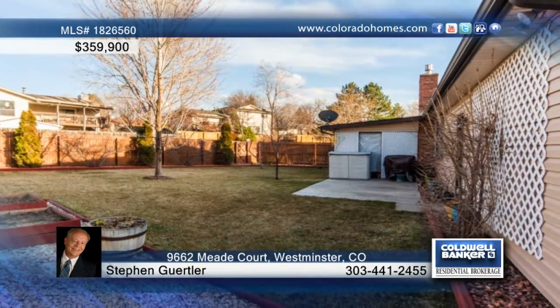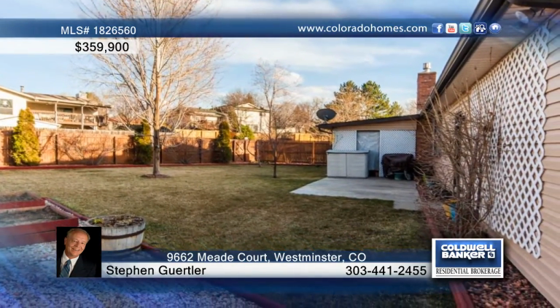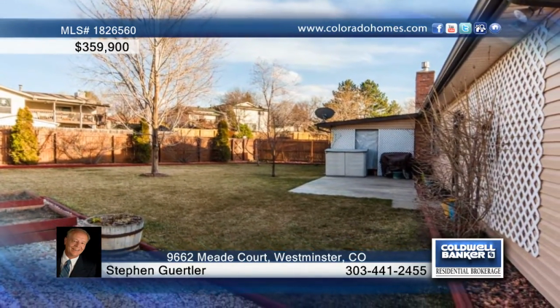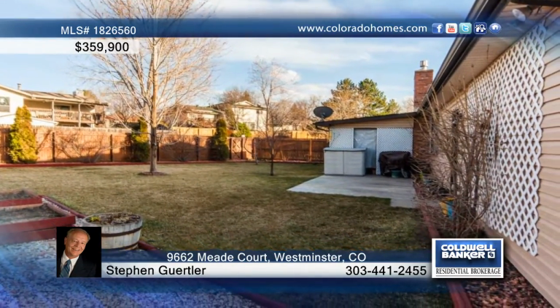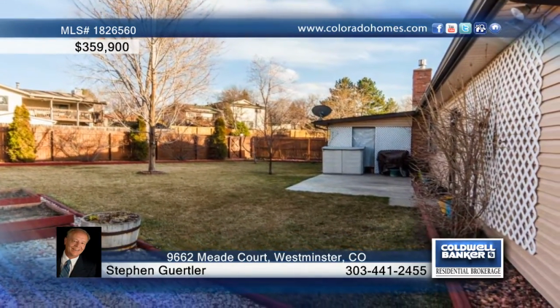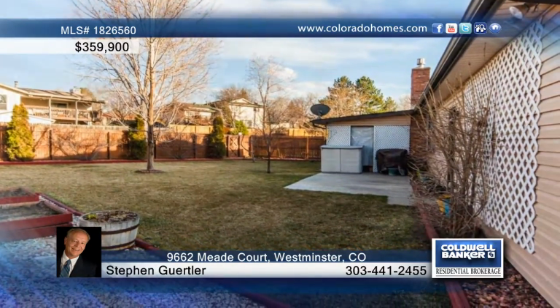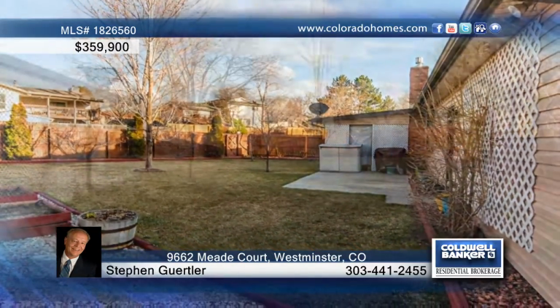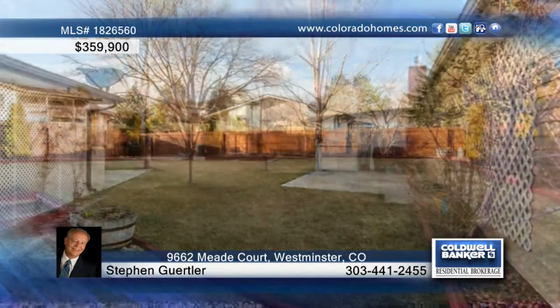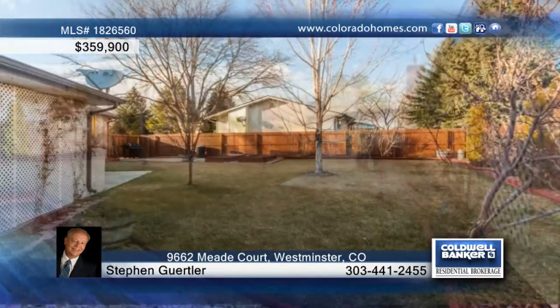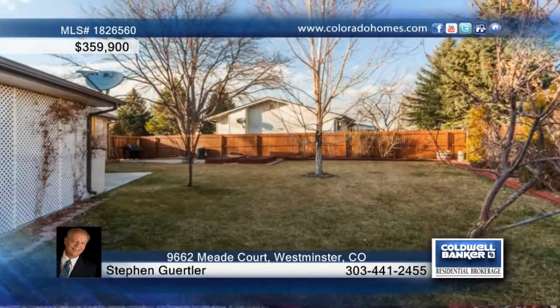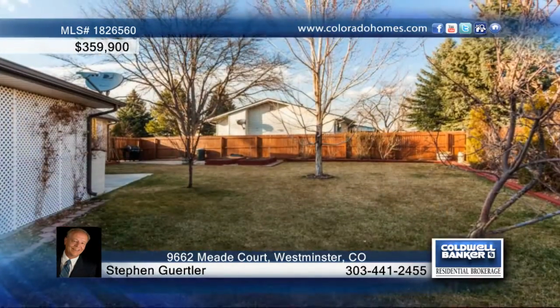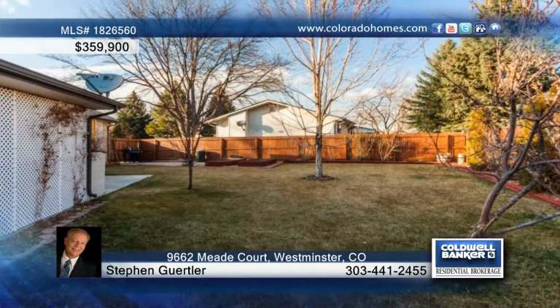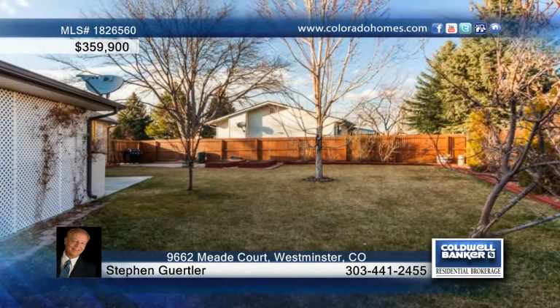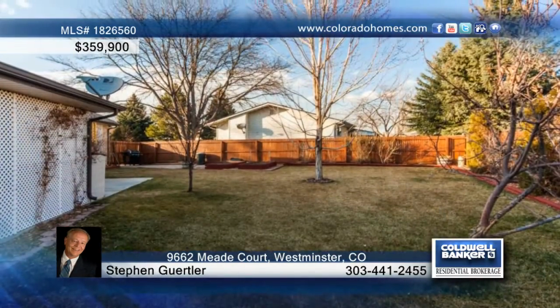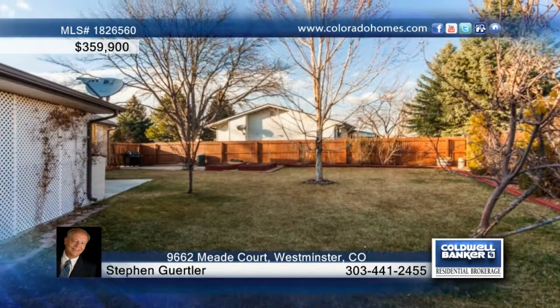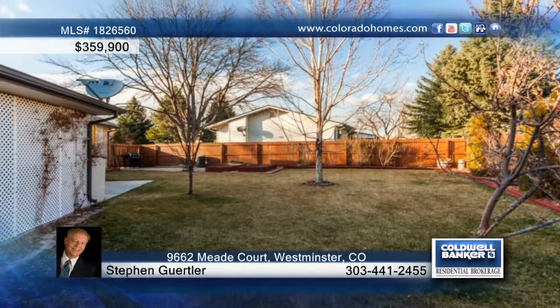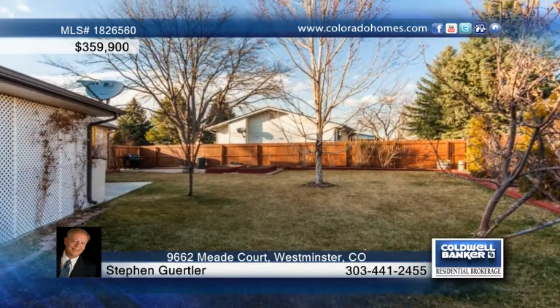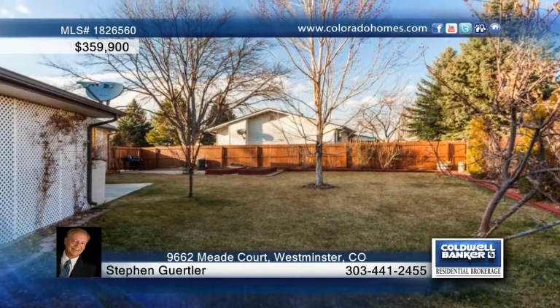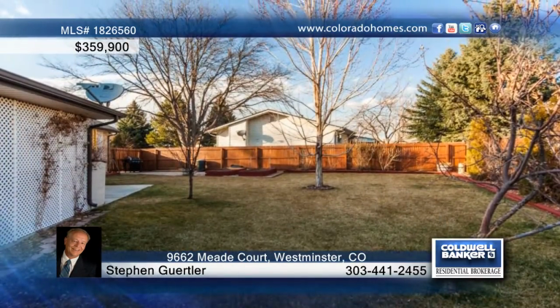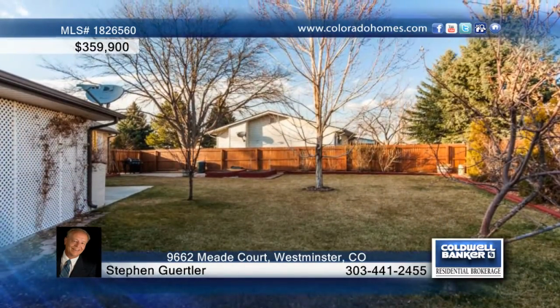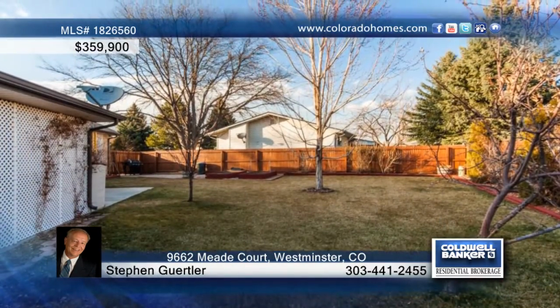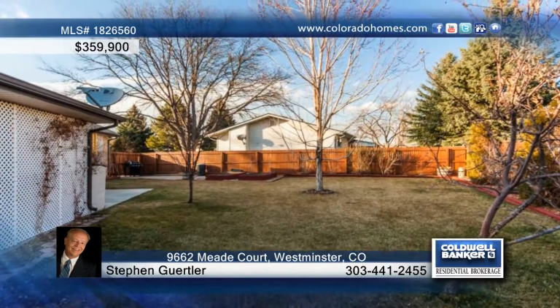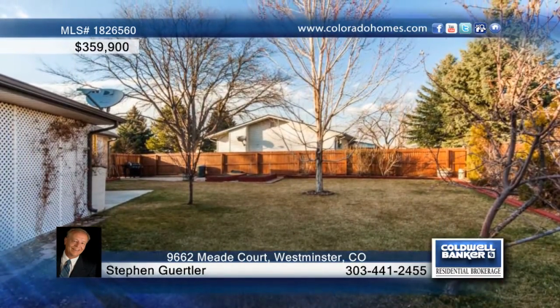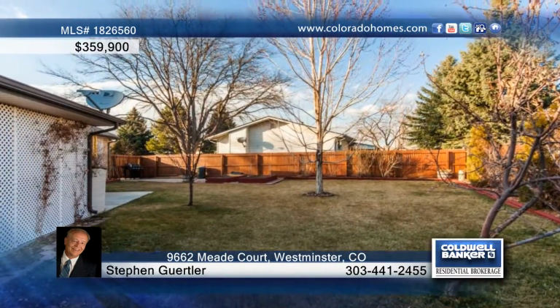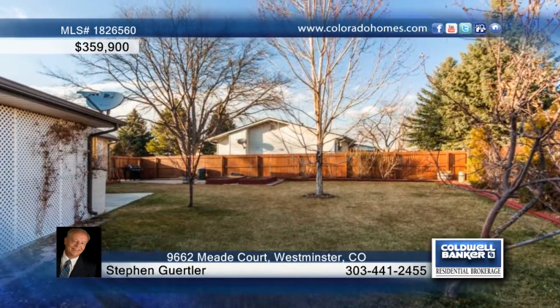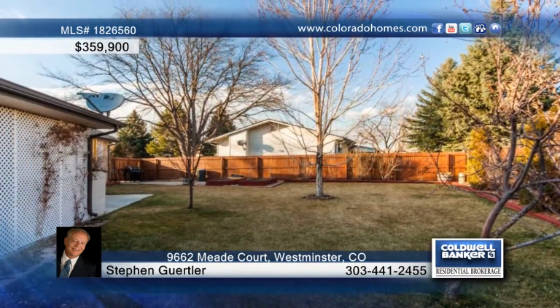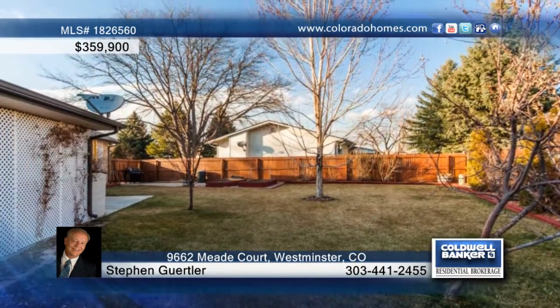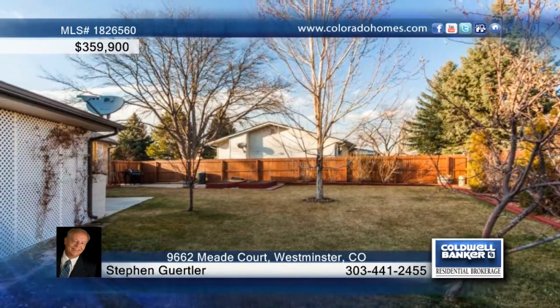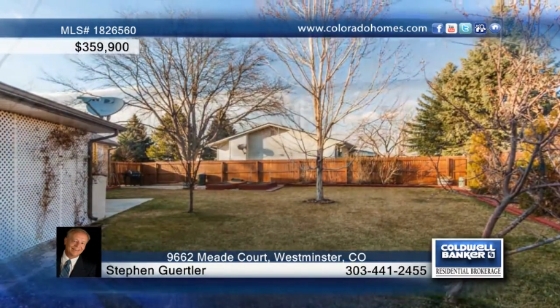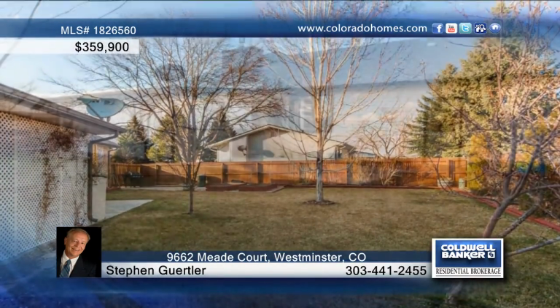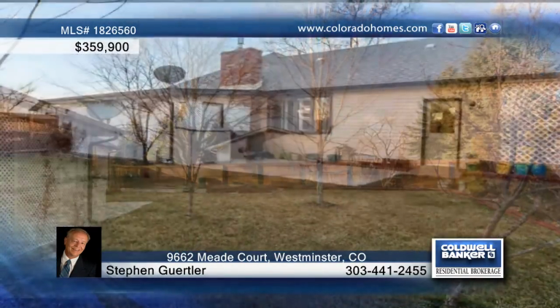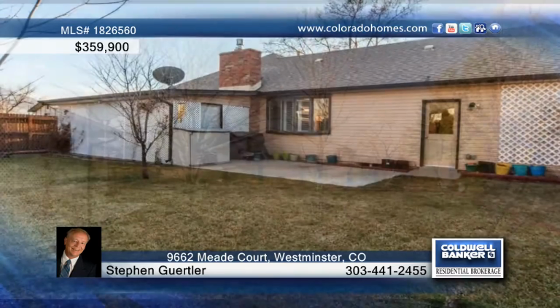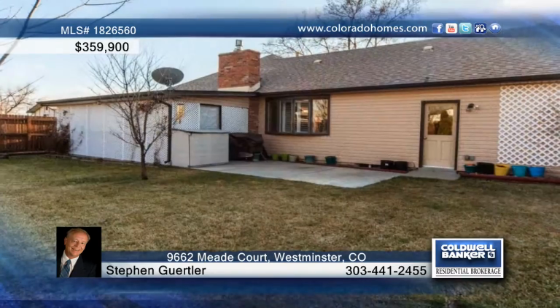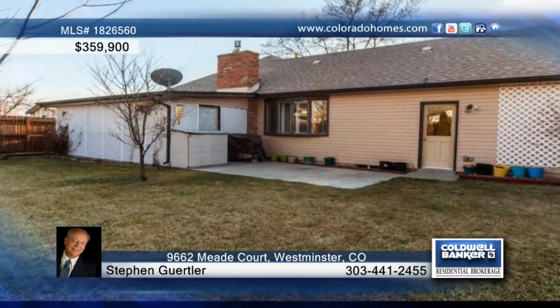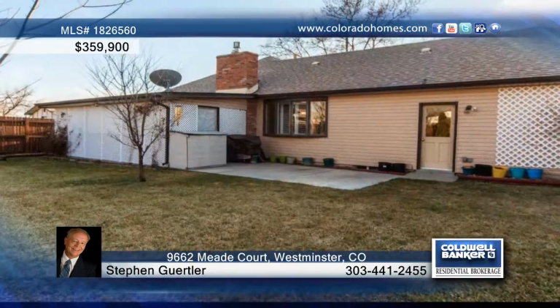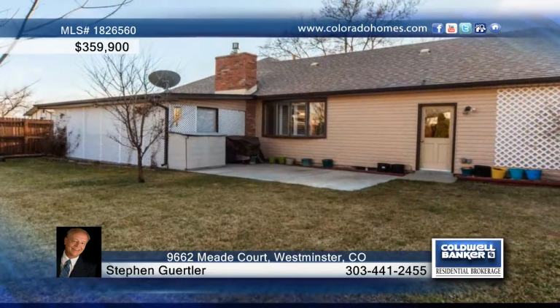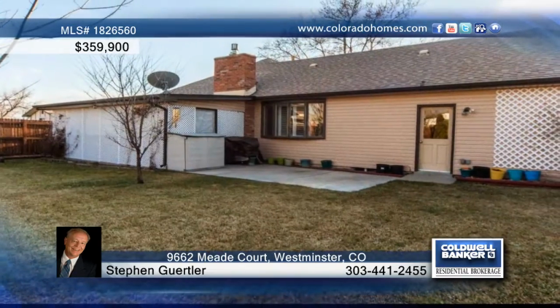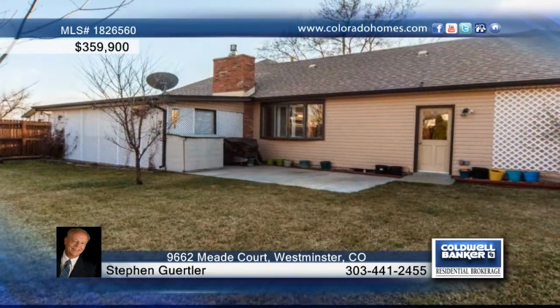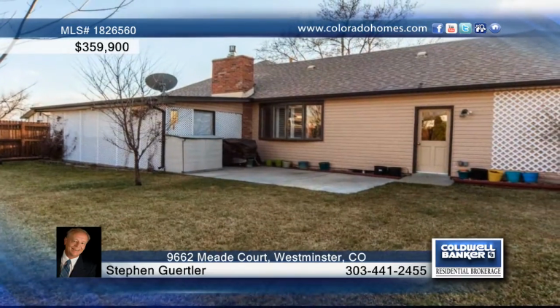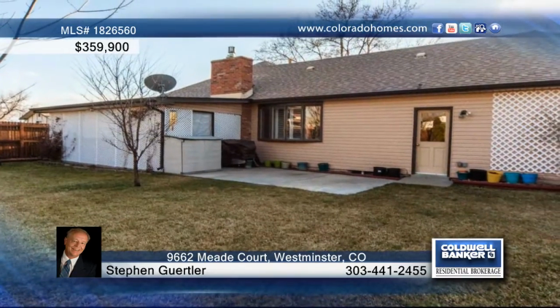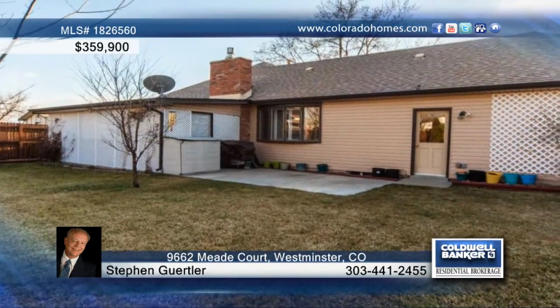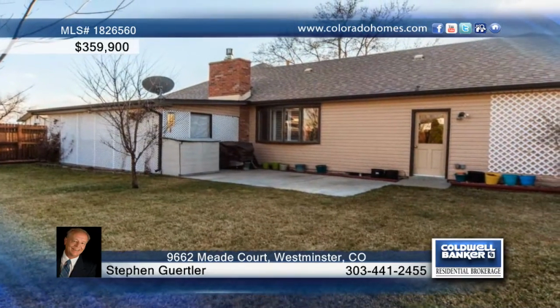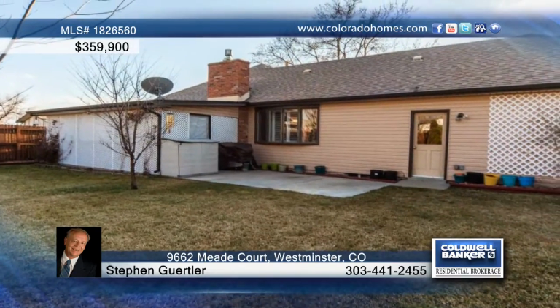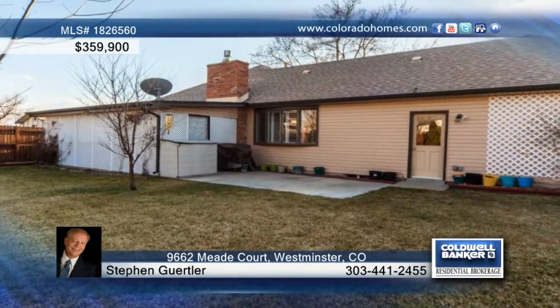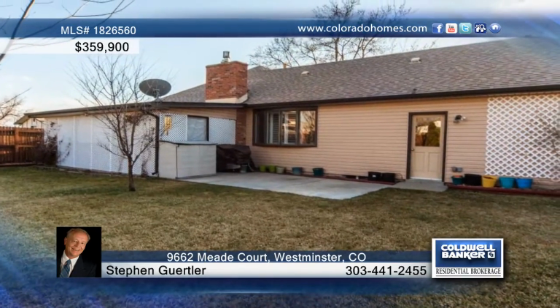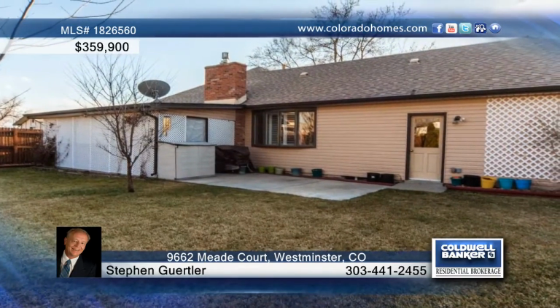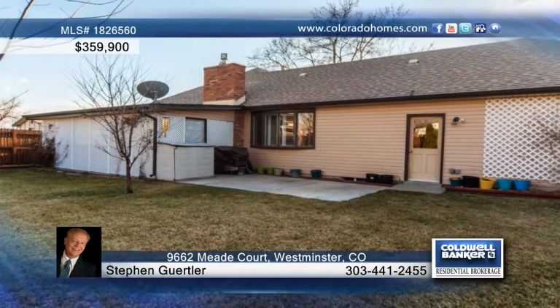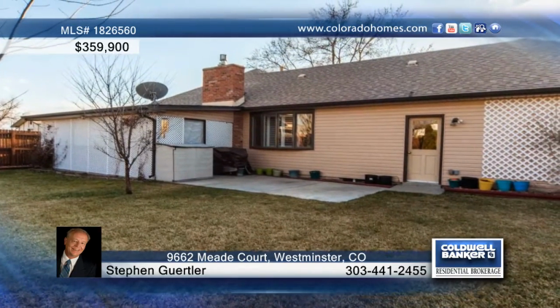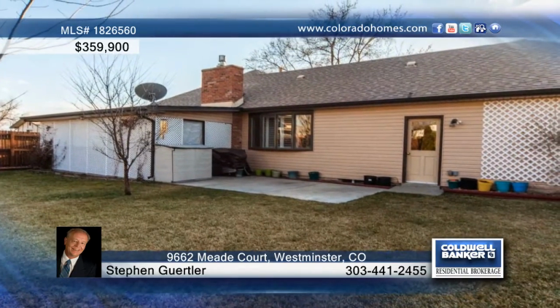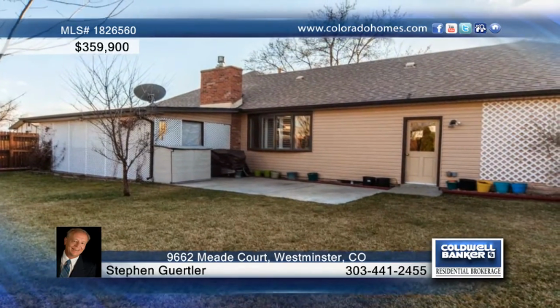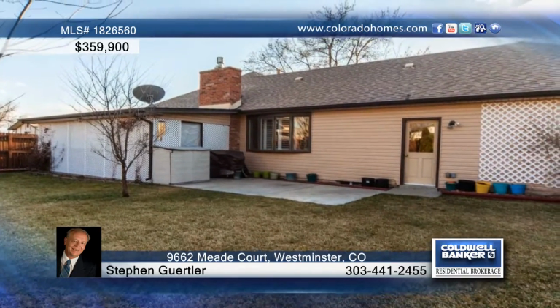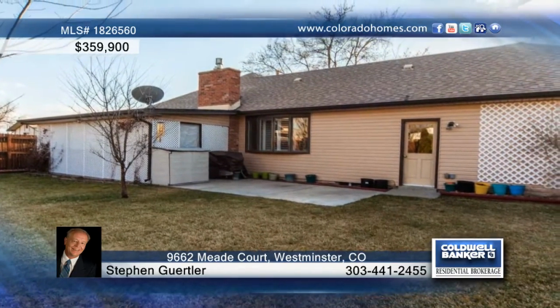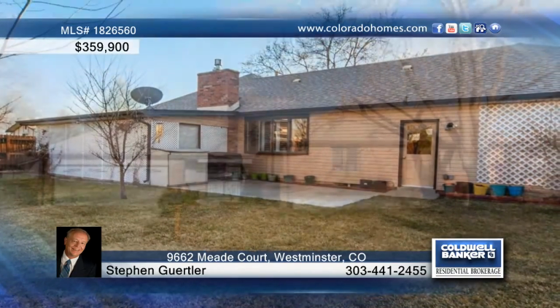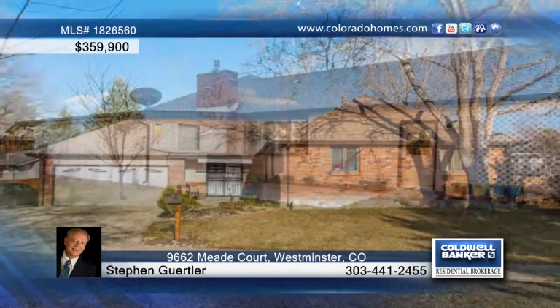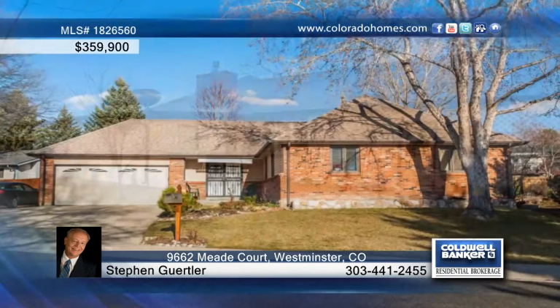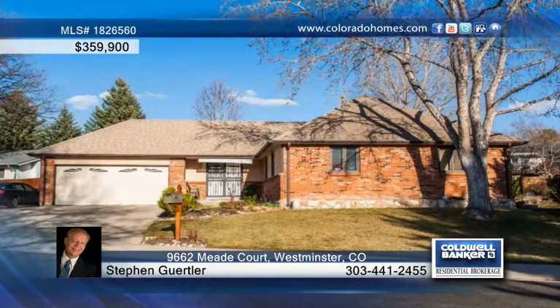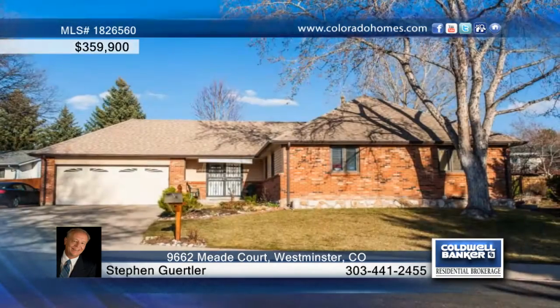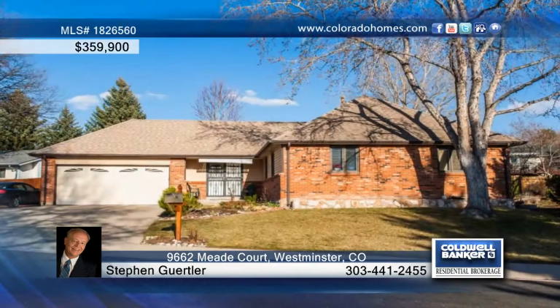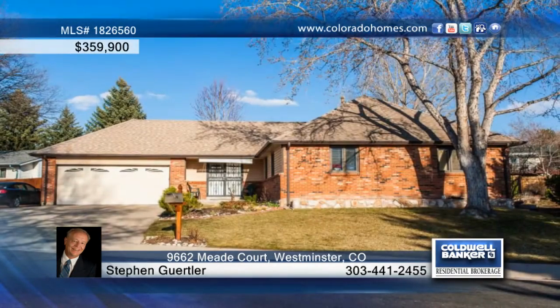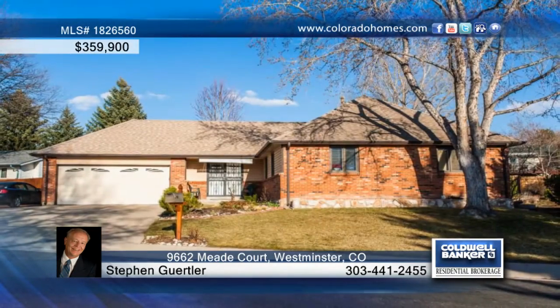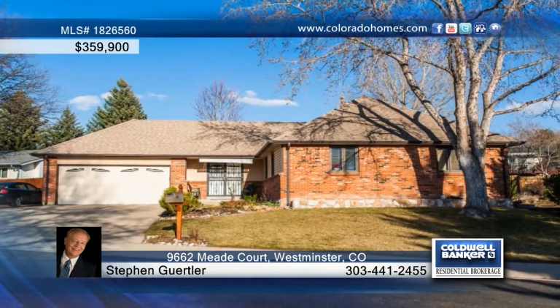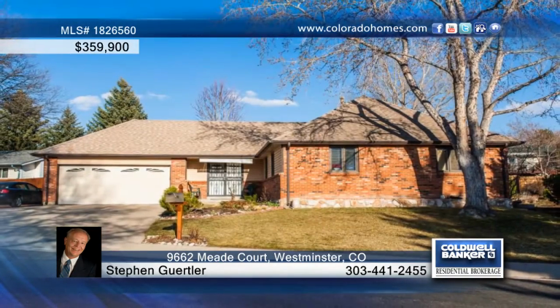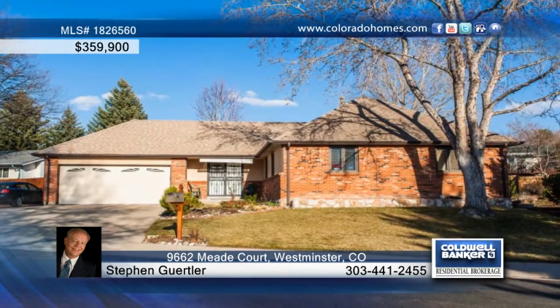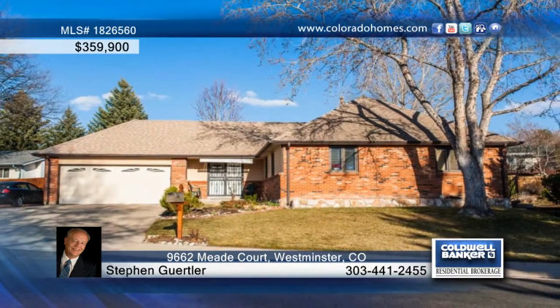This lovely home boasts pride of ownership and turnkey potential. See it in person with a call to Steven Gurgler.